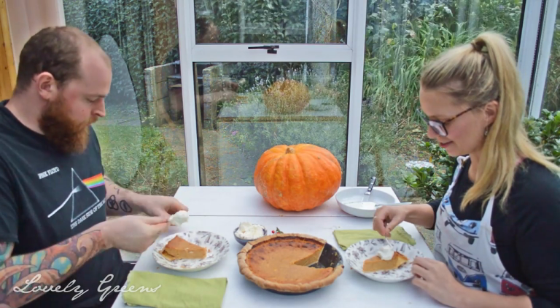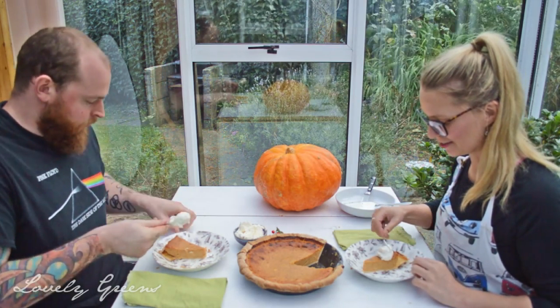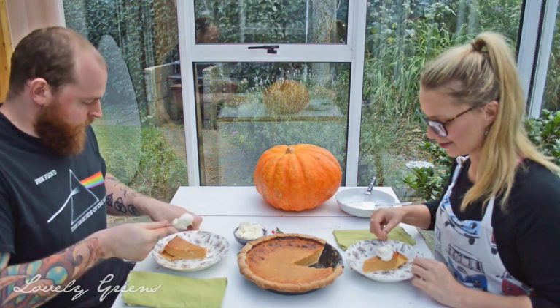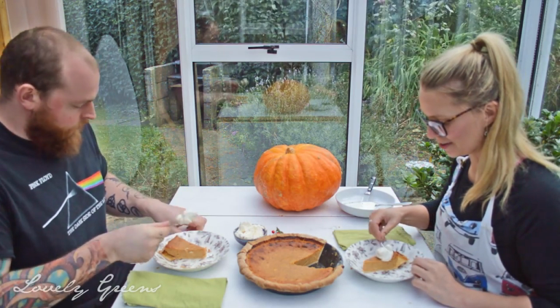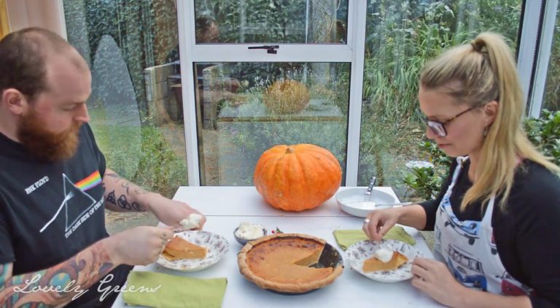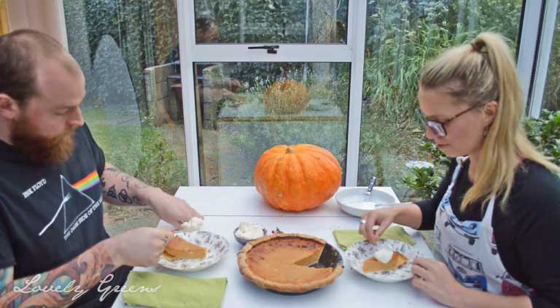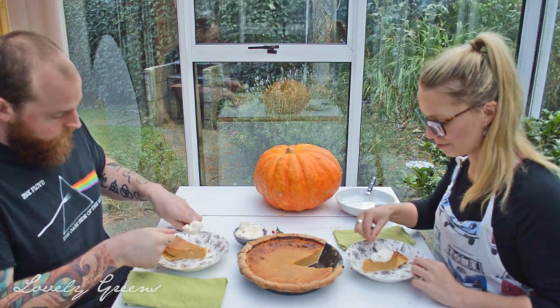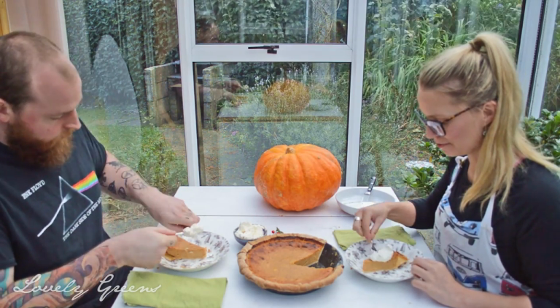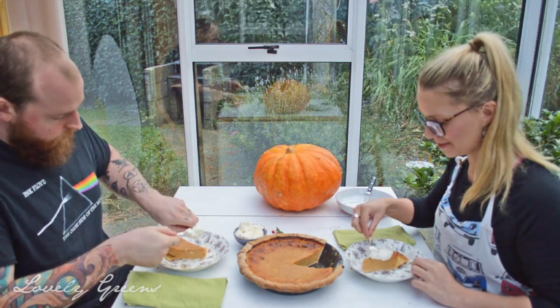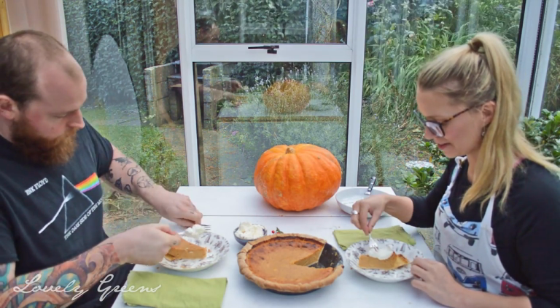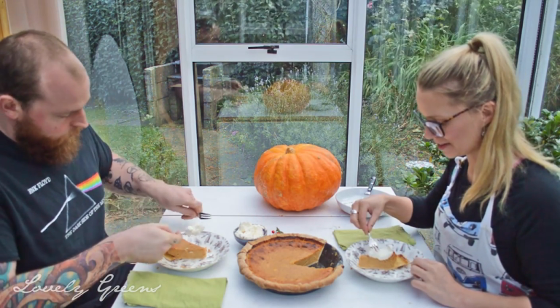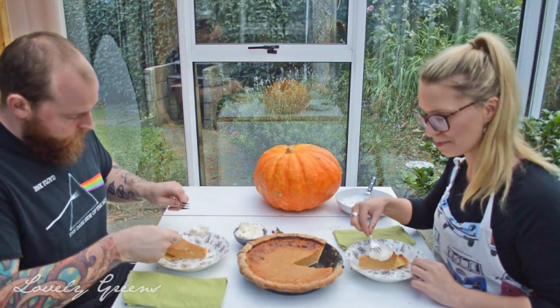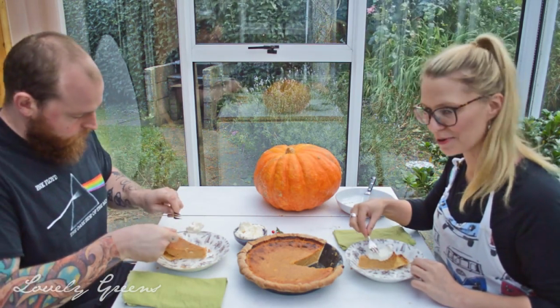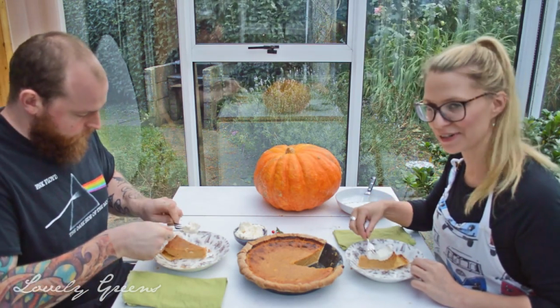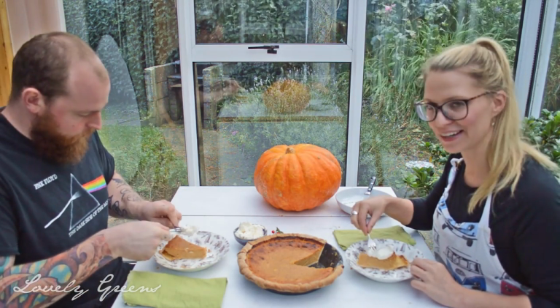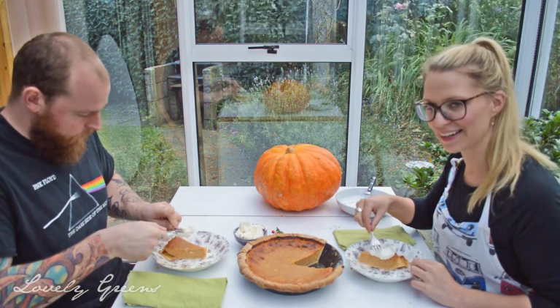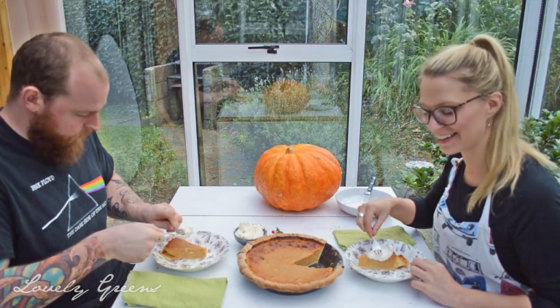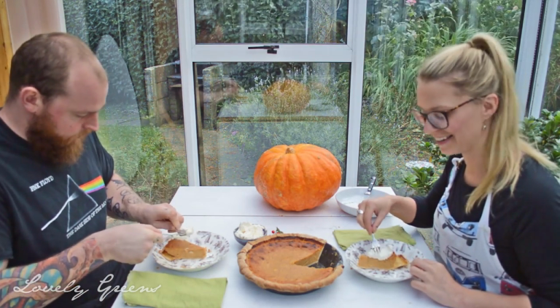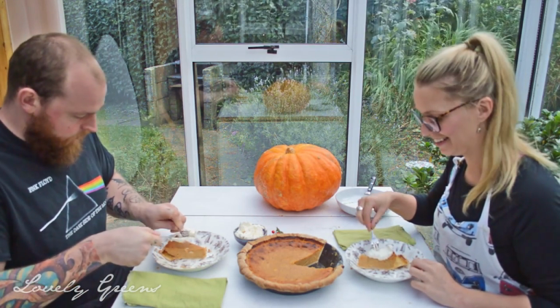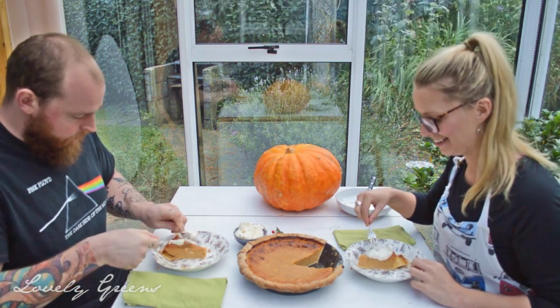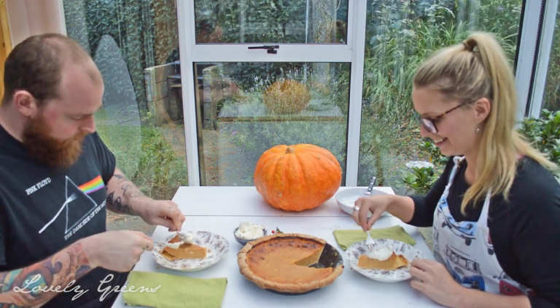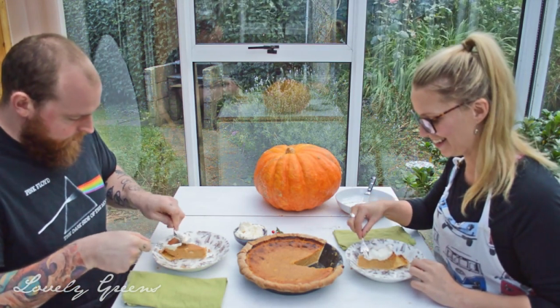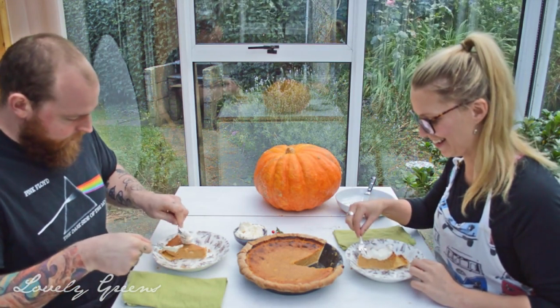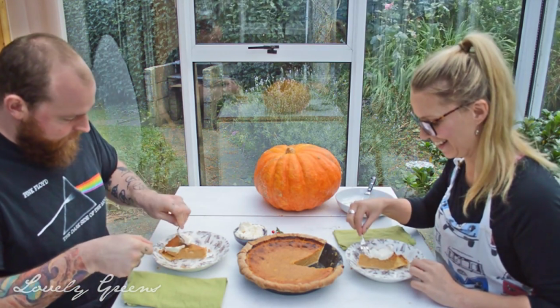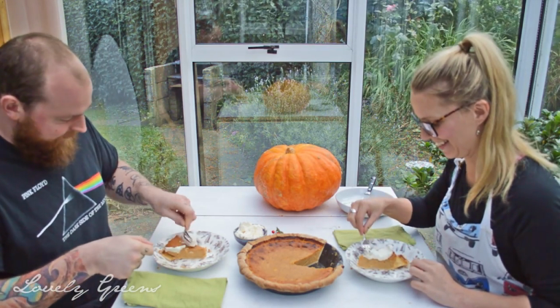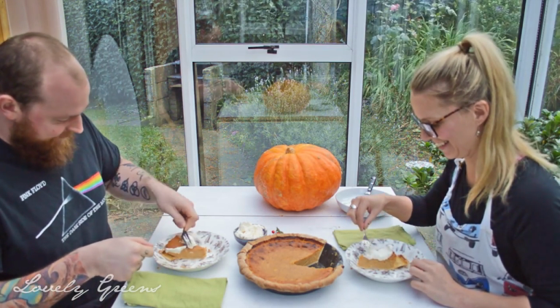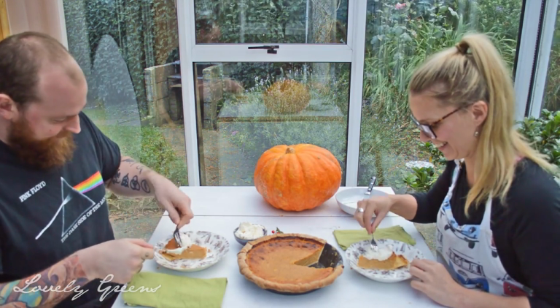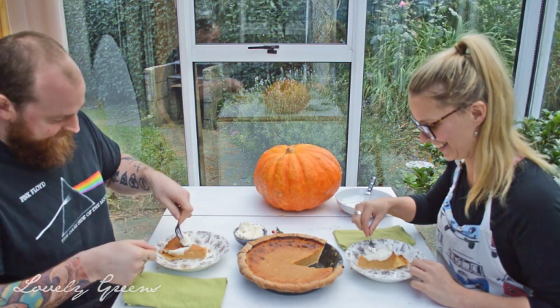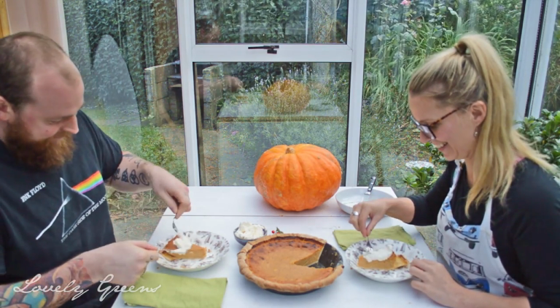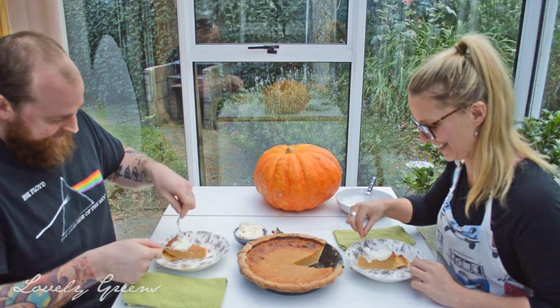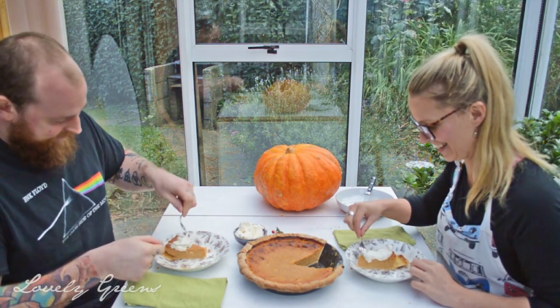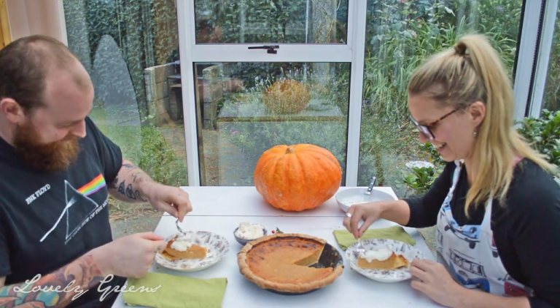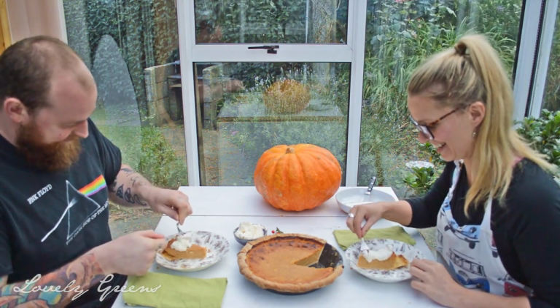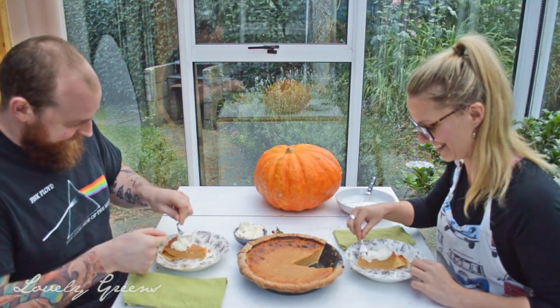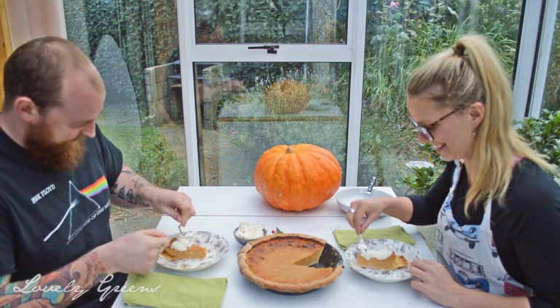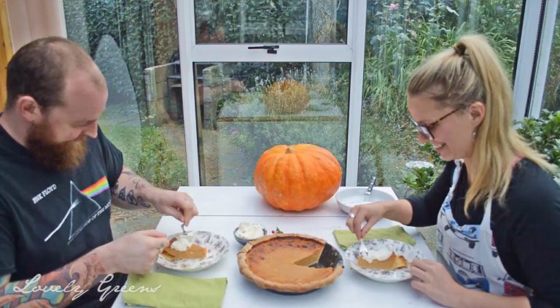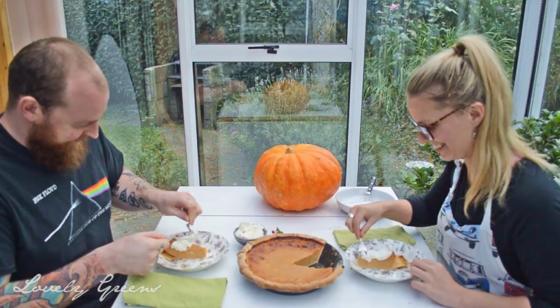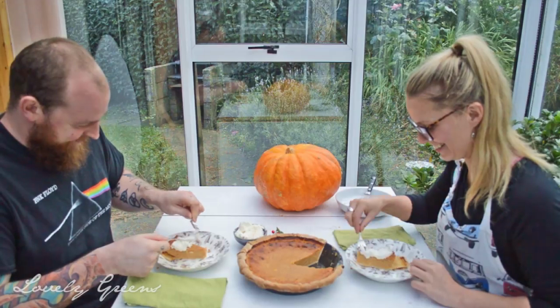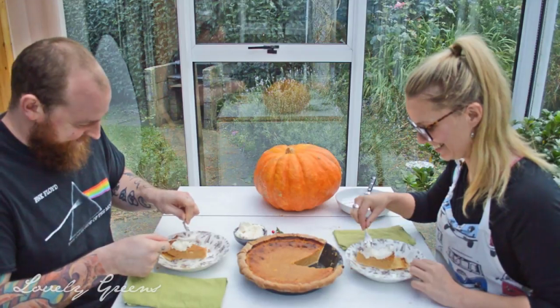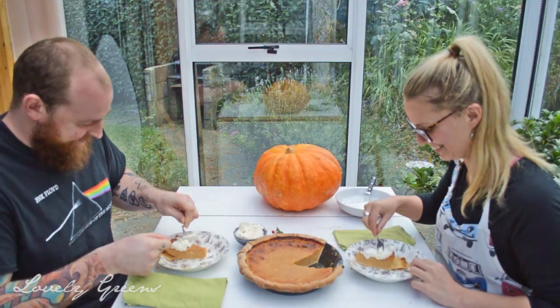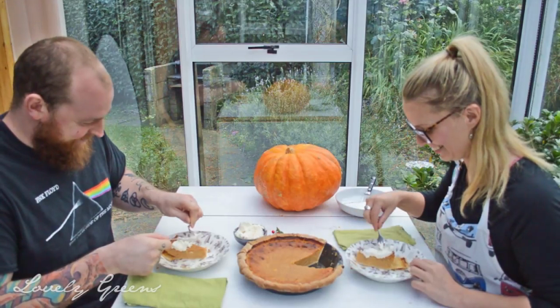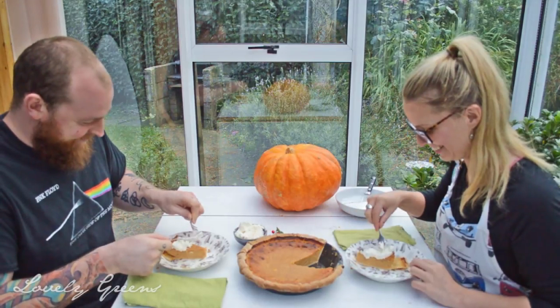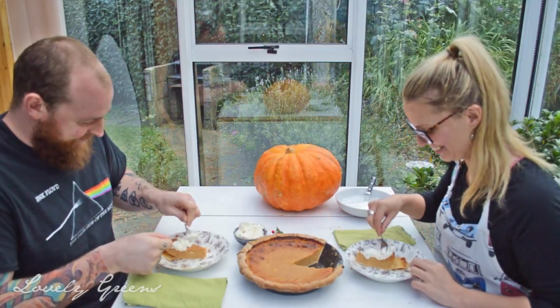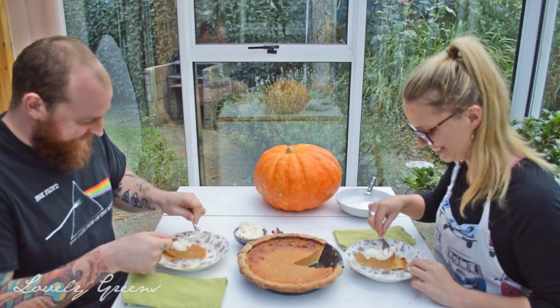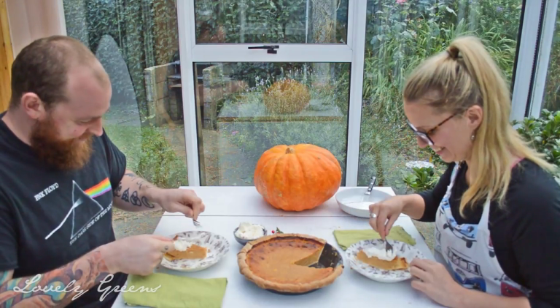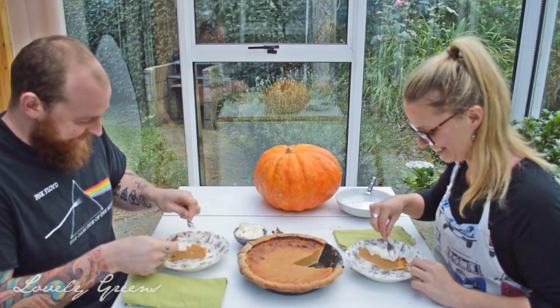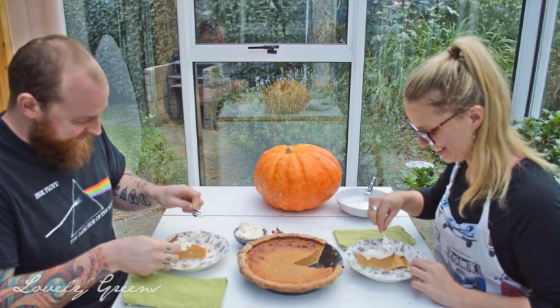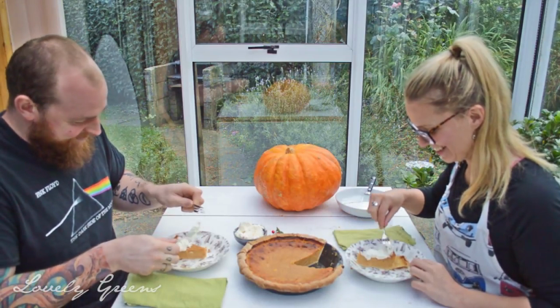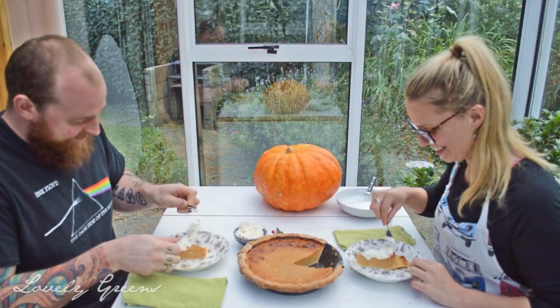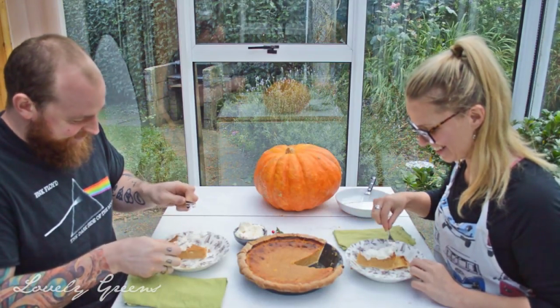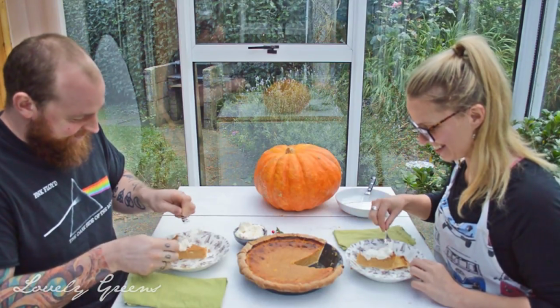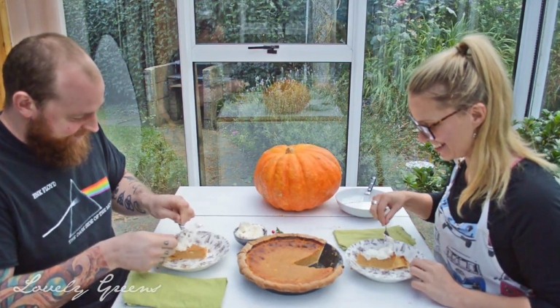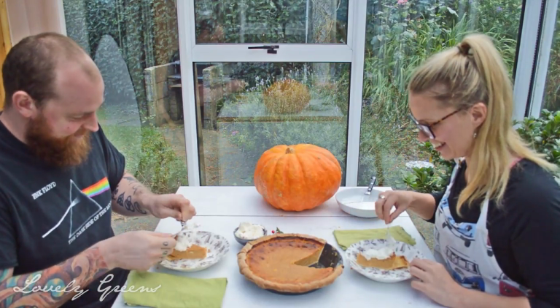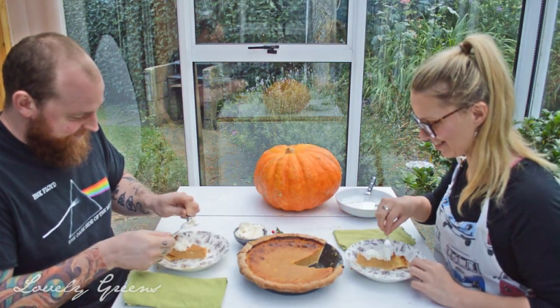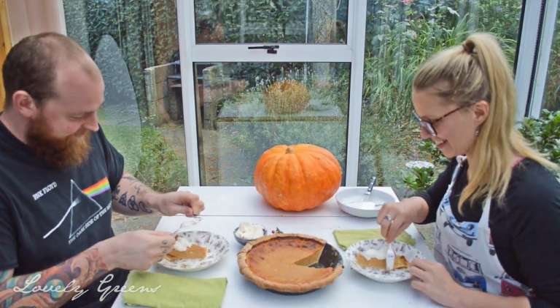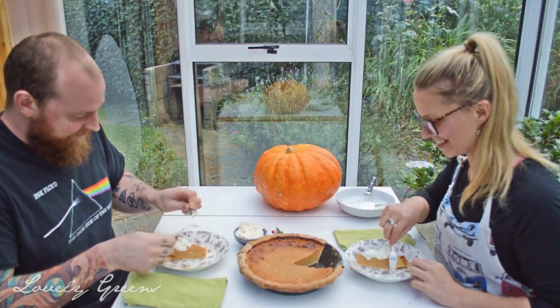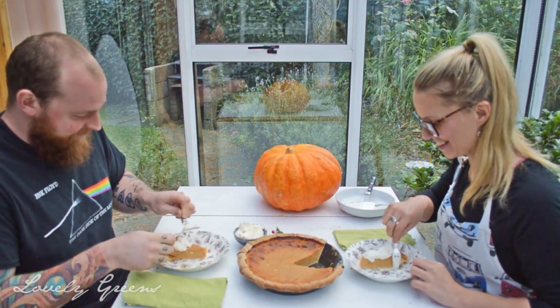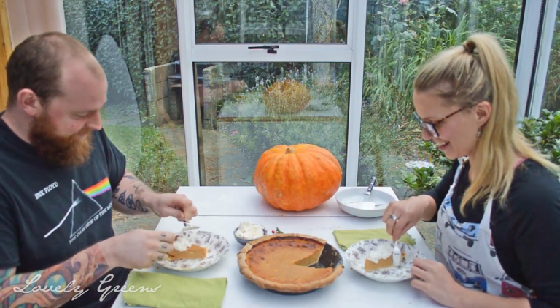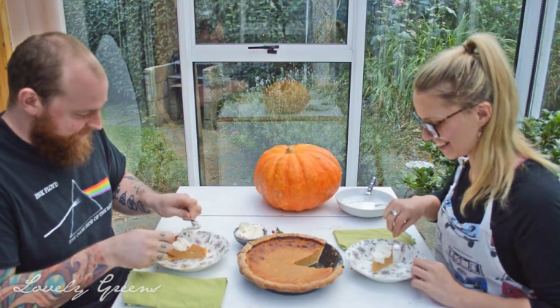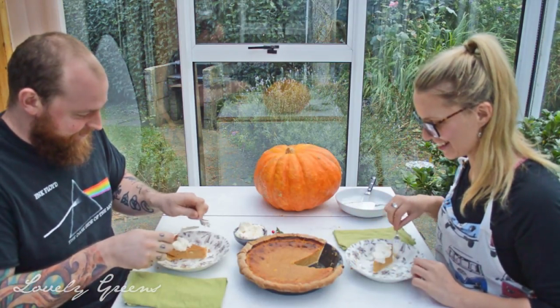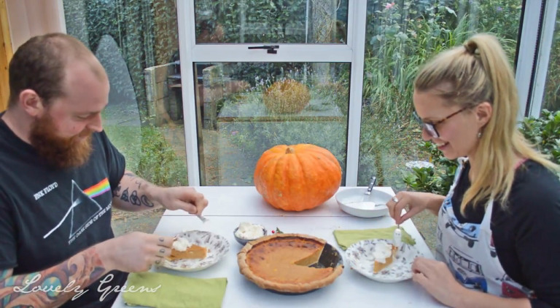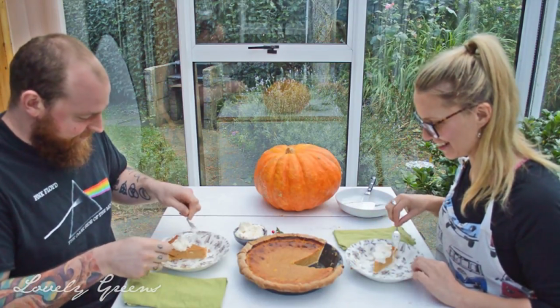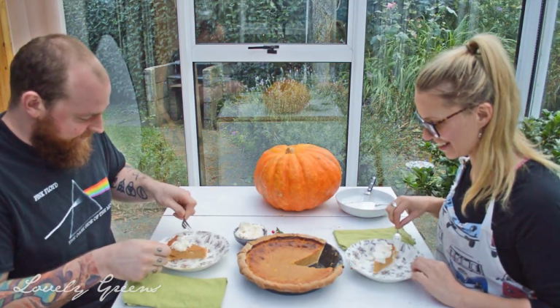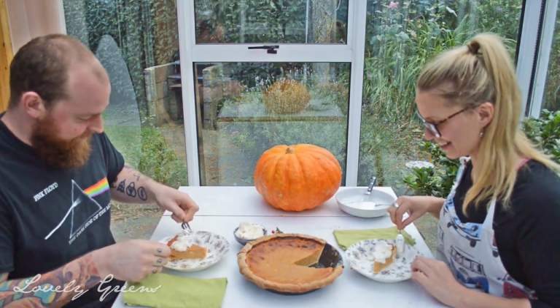The proof is in the pudding. Let's see what this tastes like.